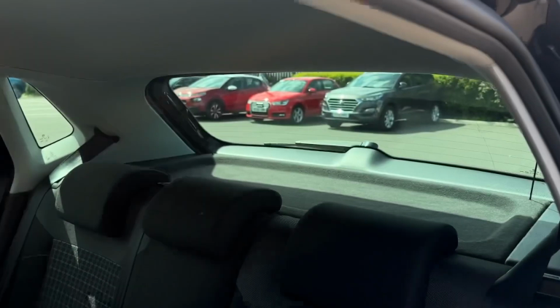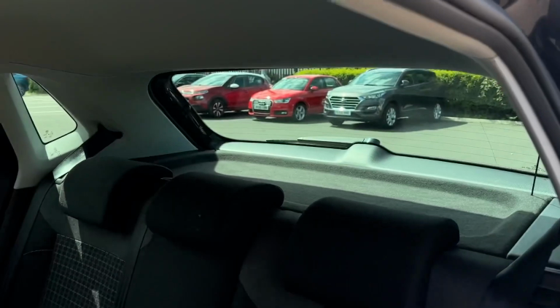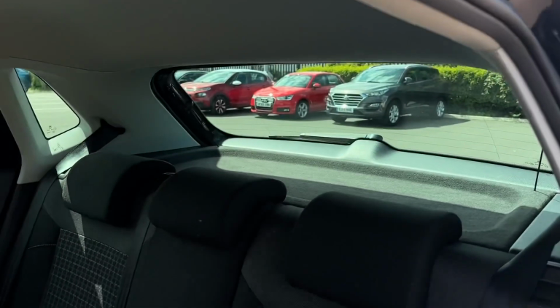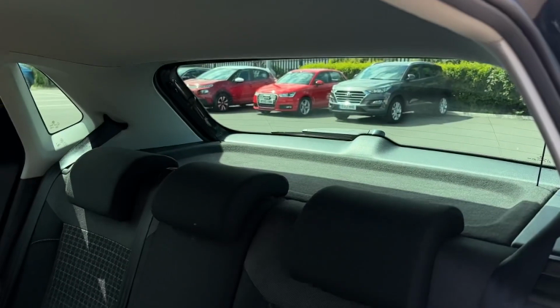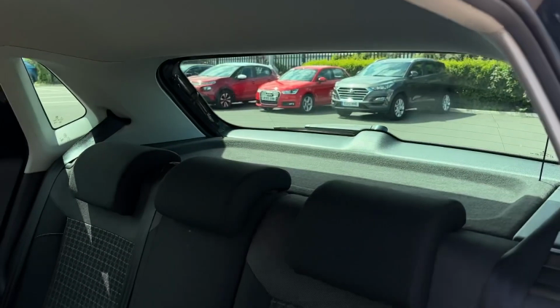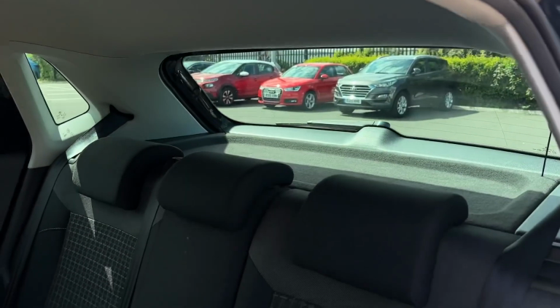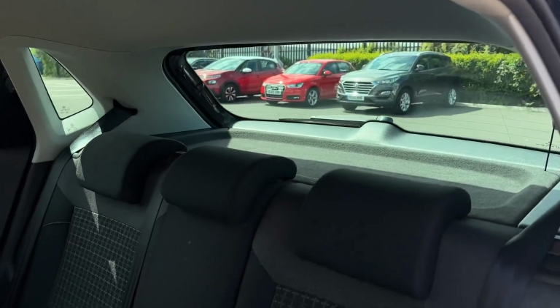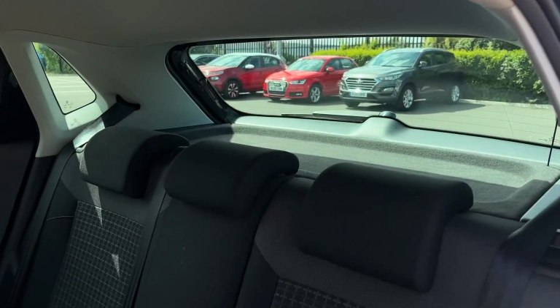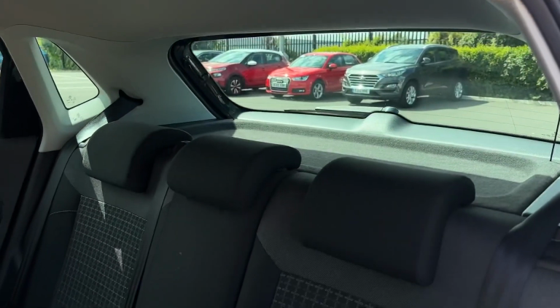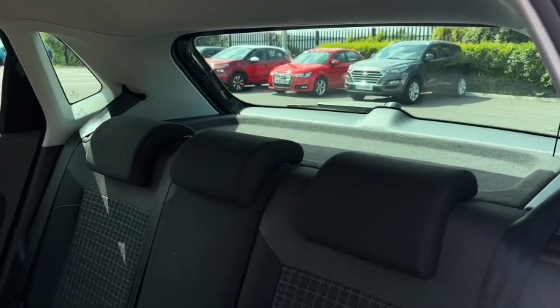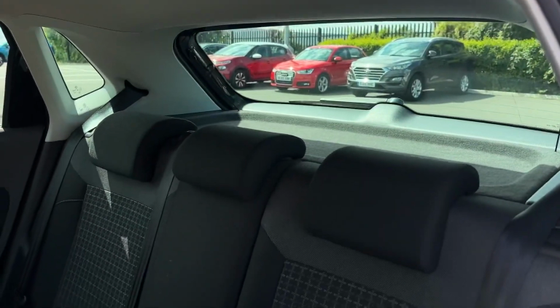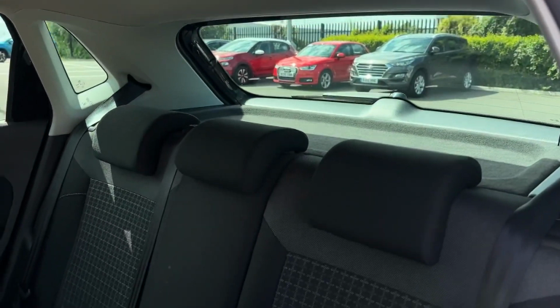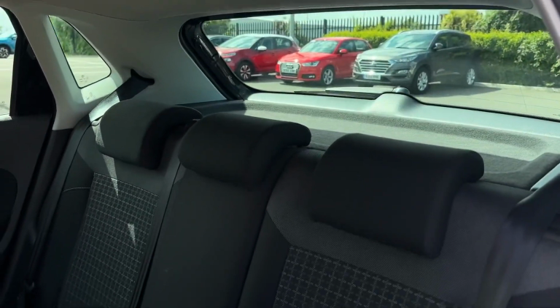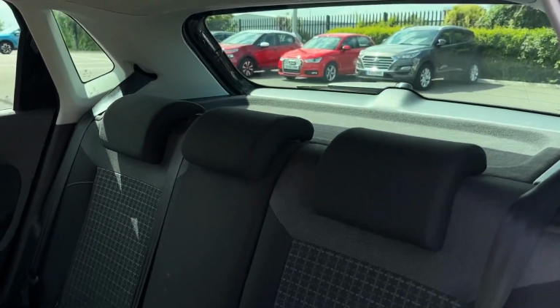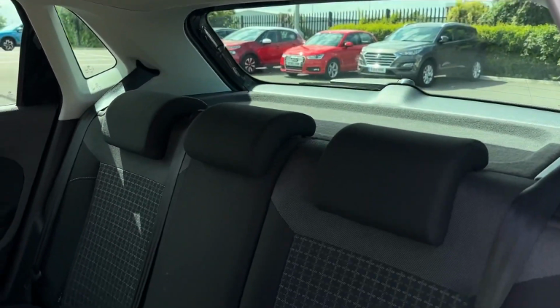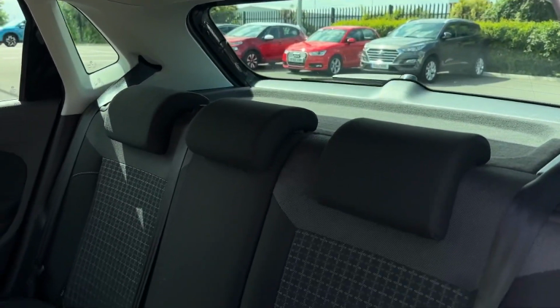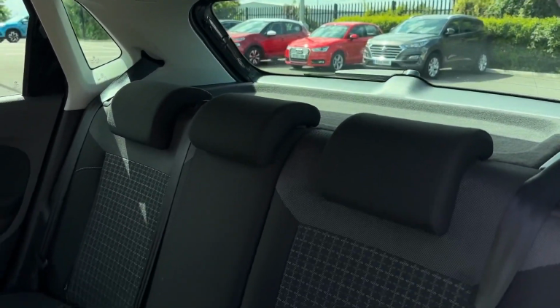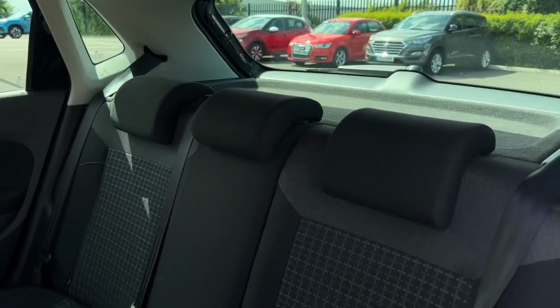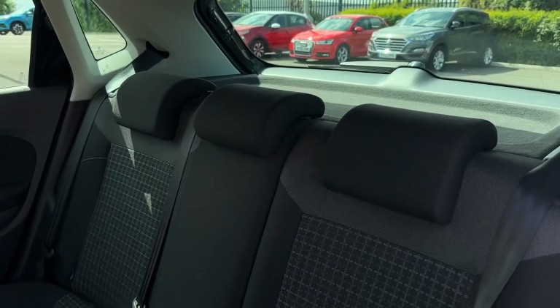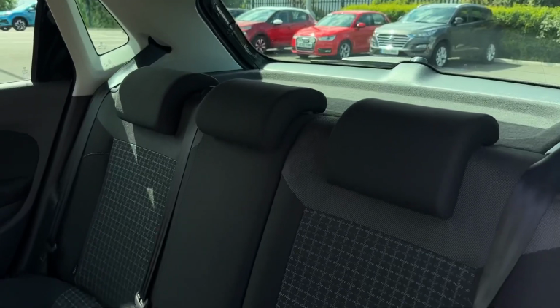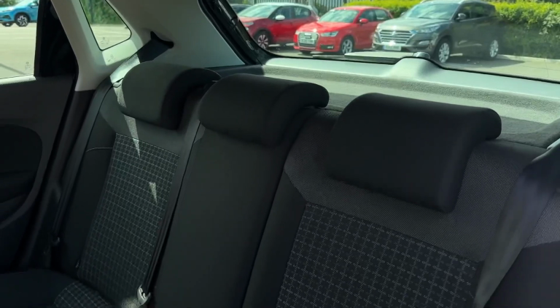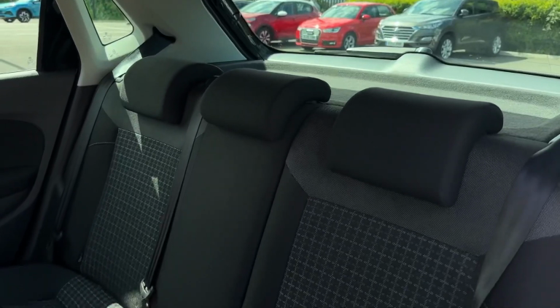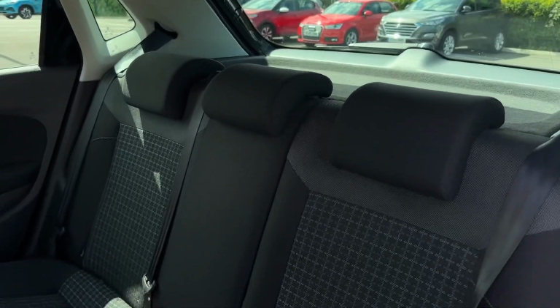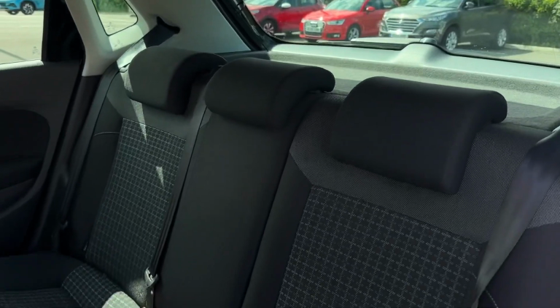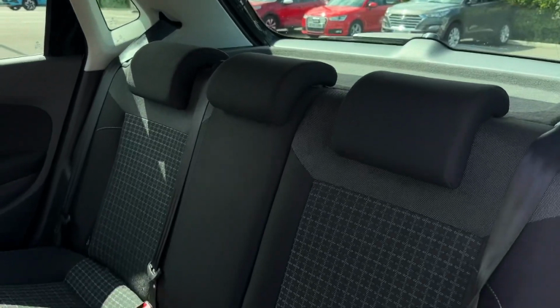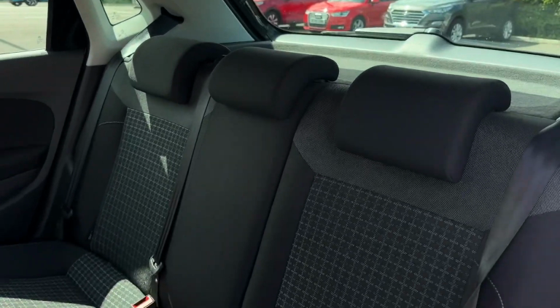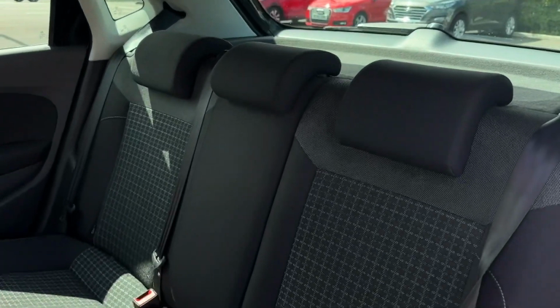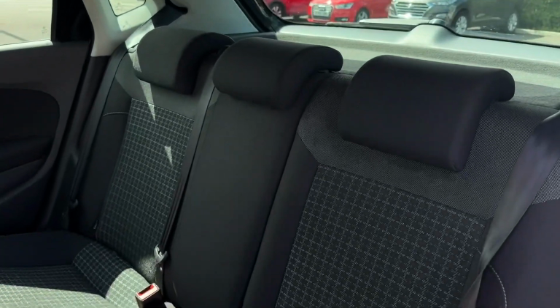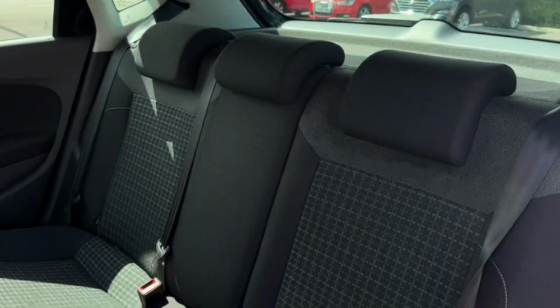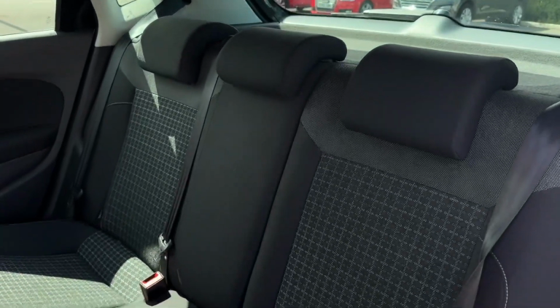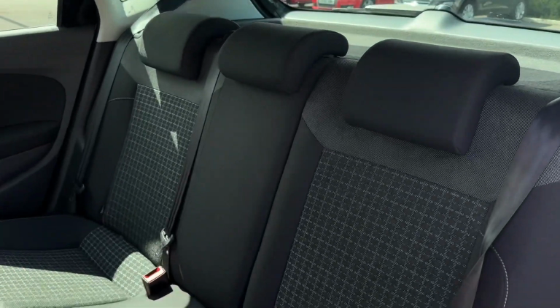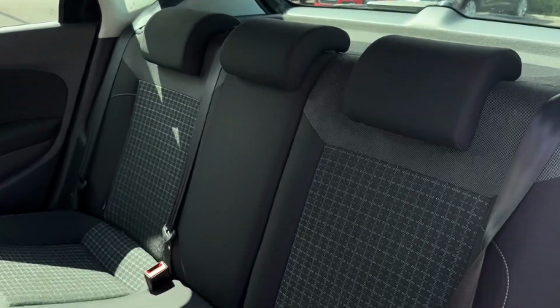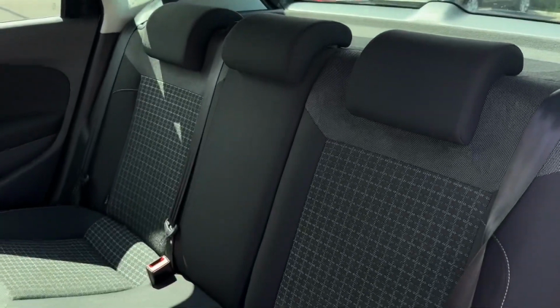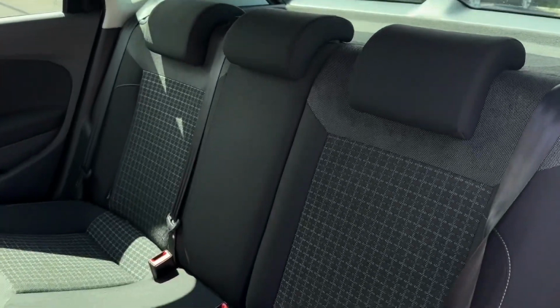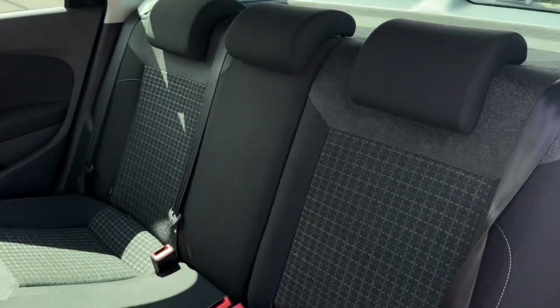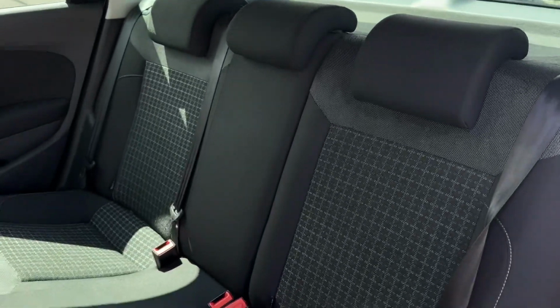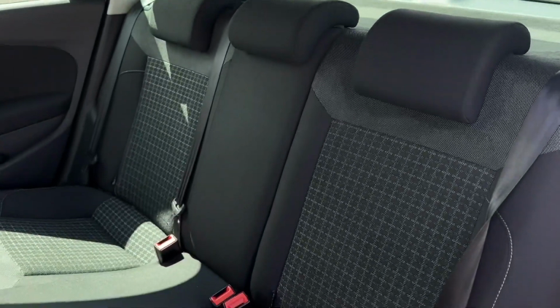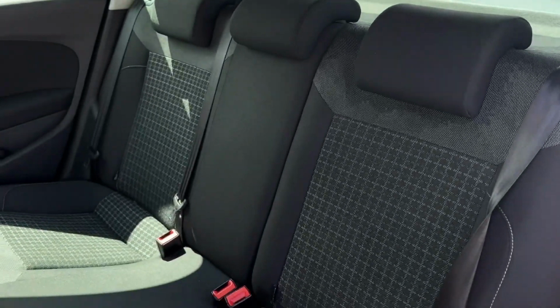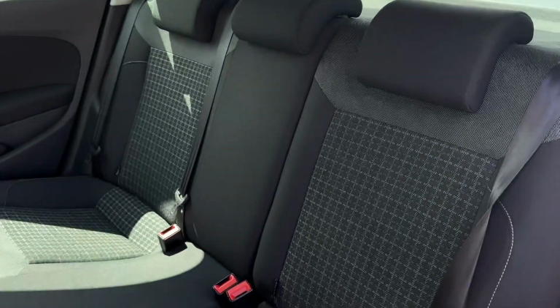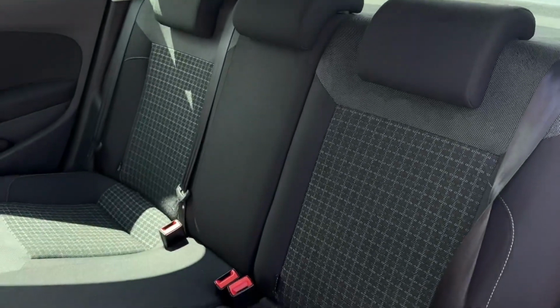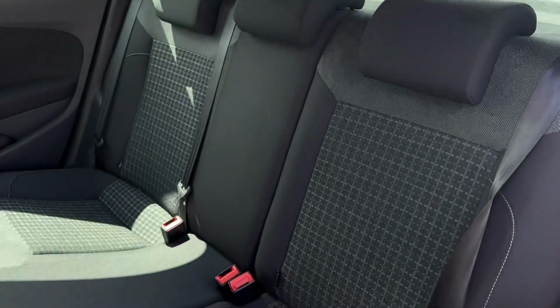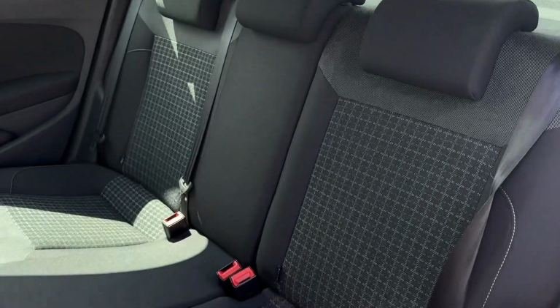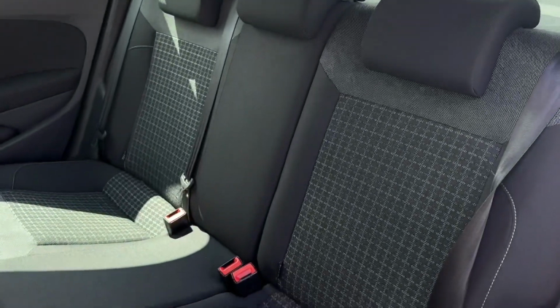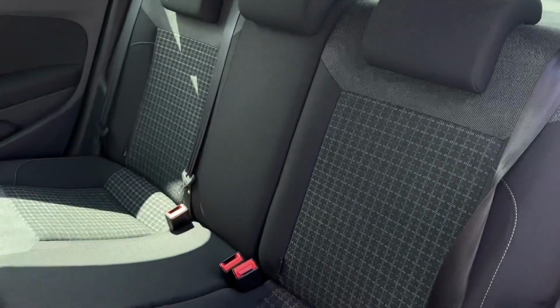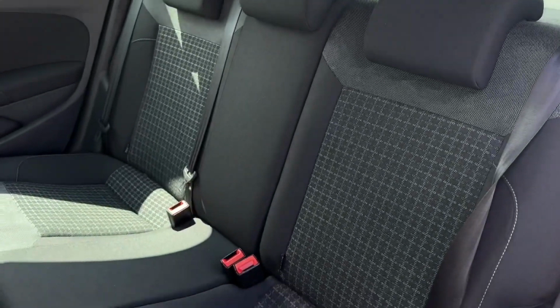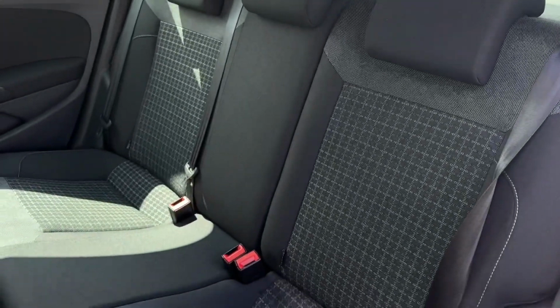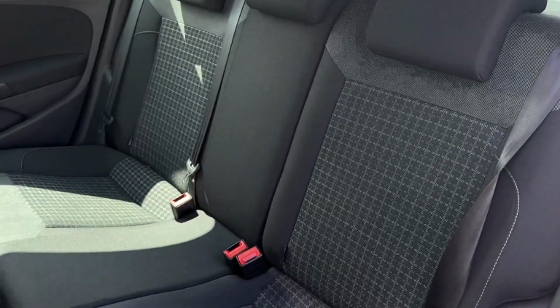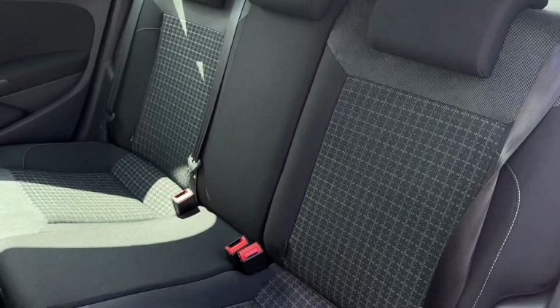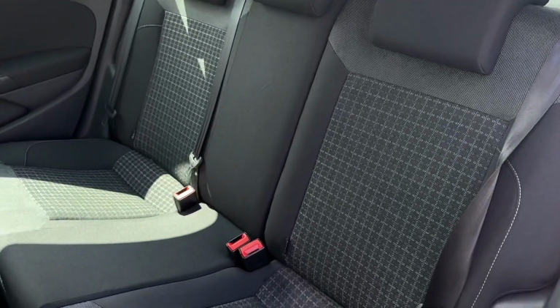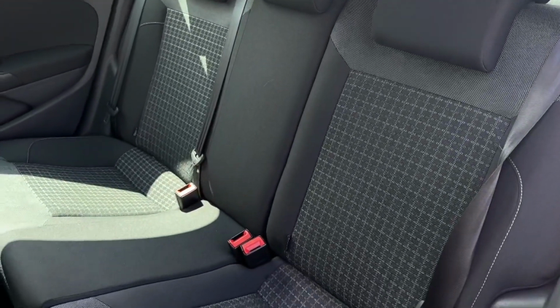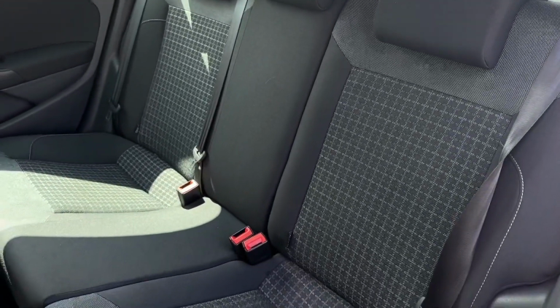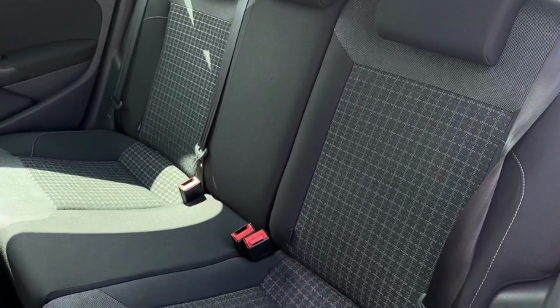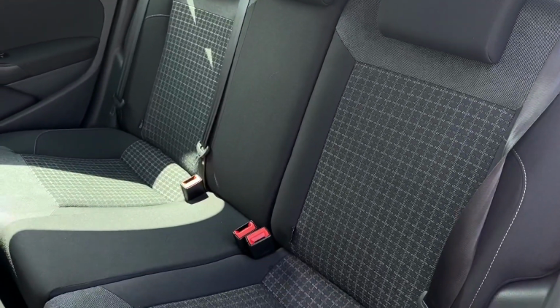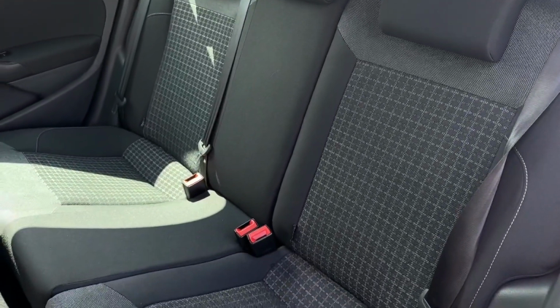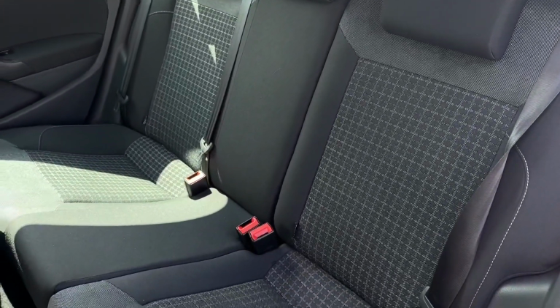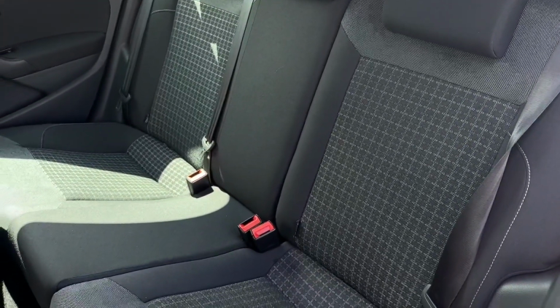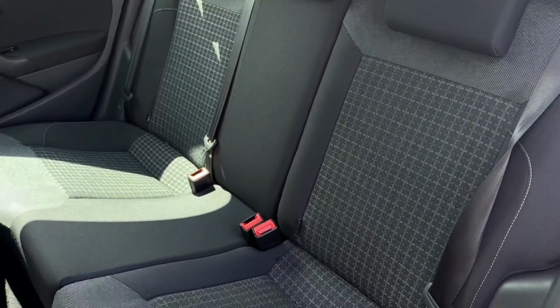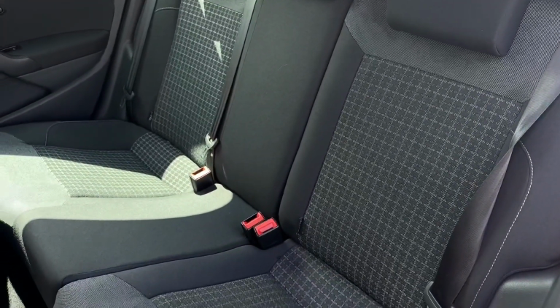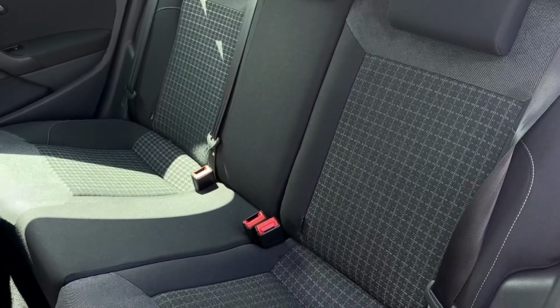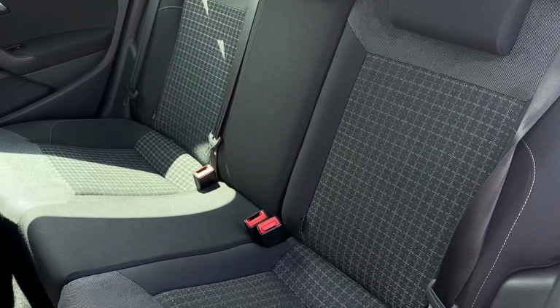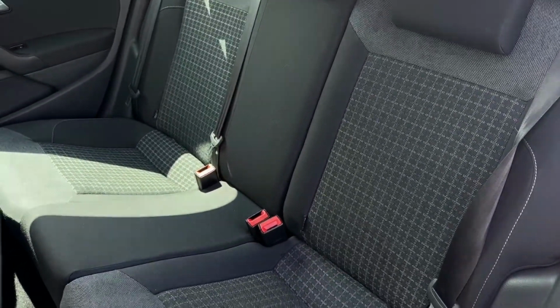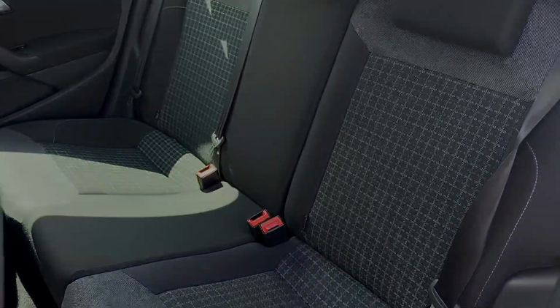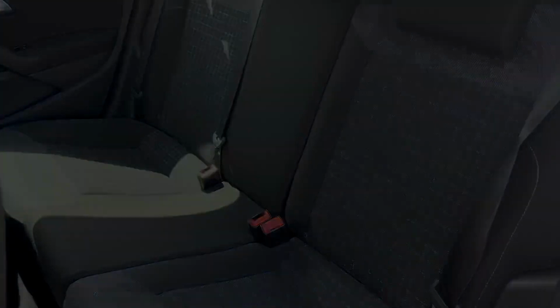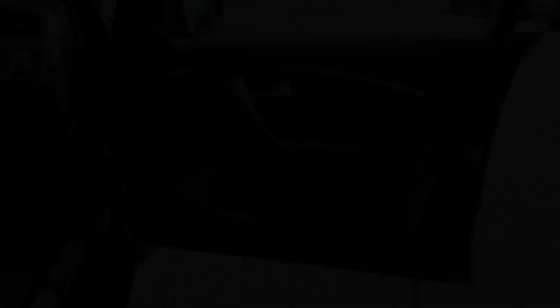Into the rear seating you've got the lovely cloth upholstery and the mixed media grey there. You've also got the ISOFIX mounting points on the outer seating.